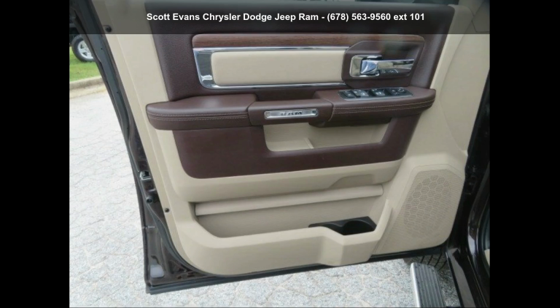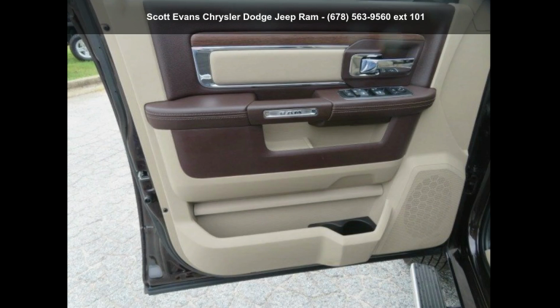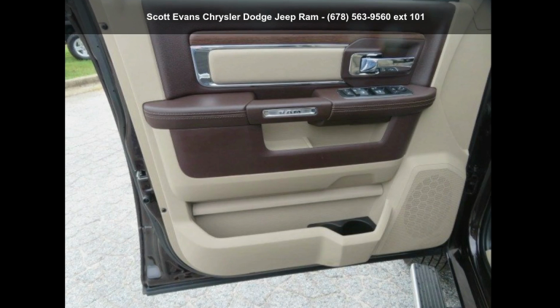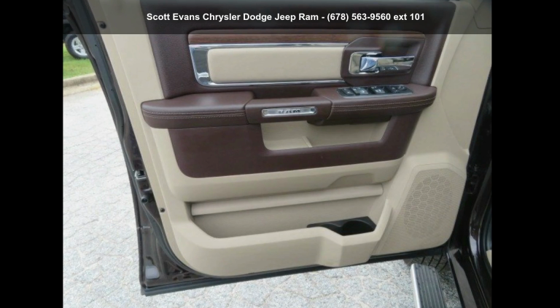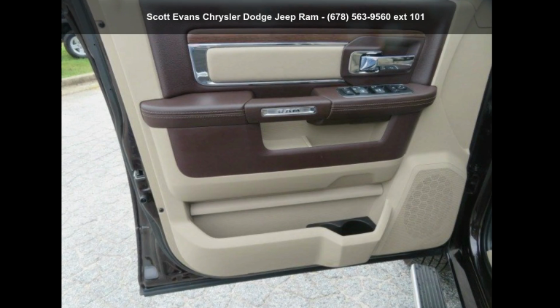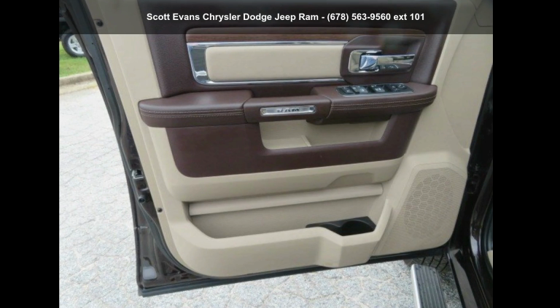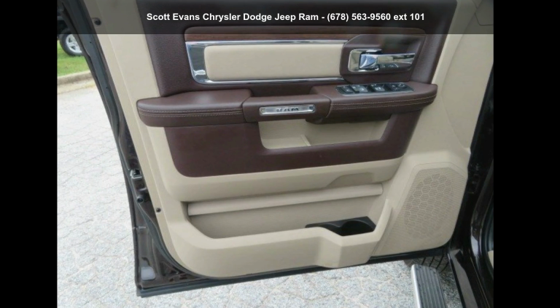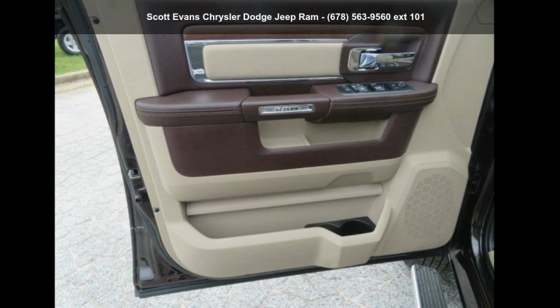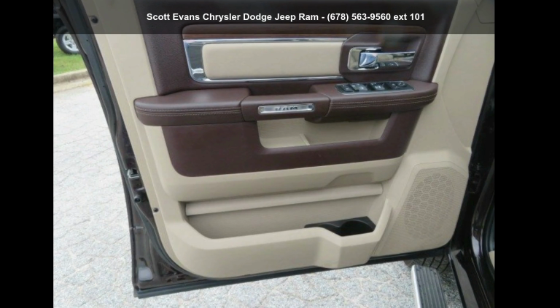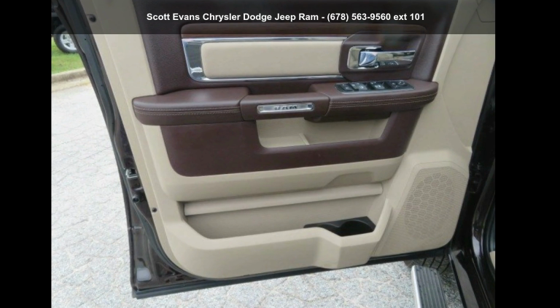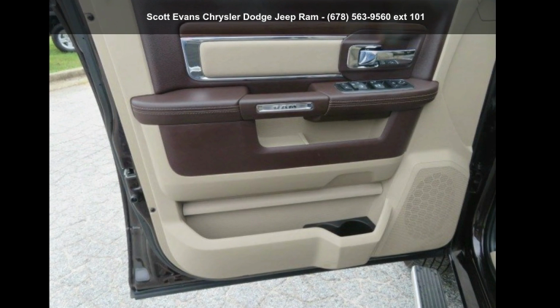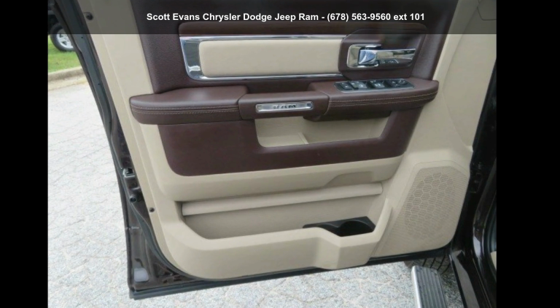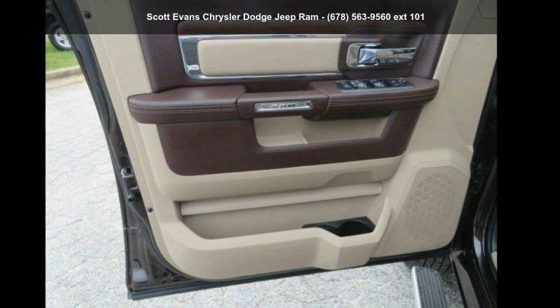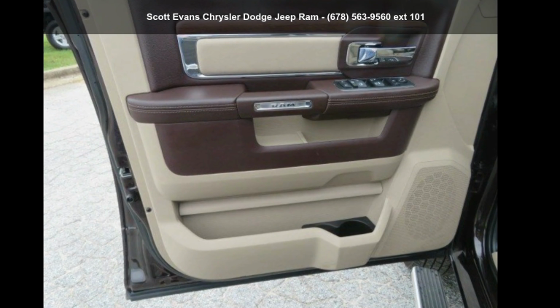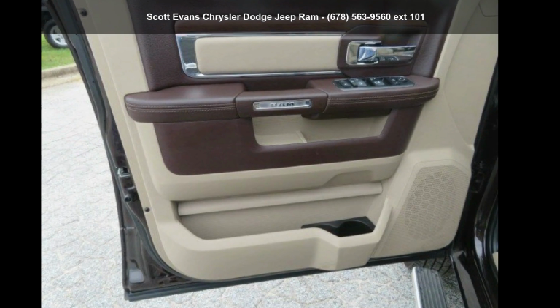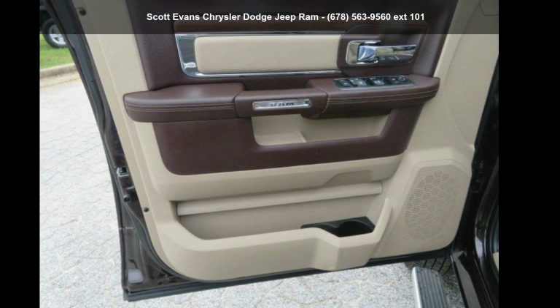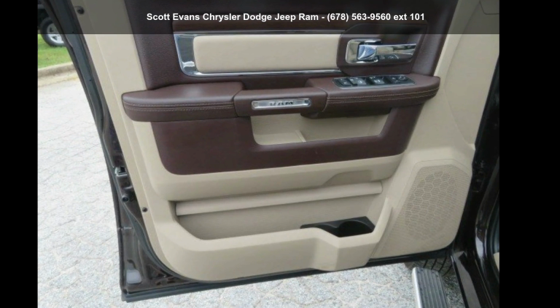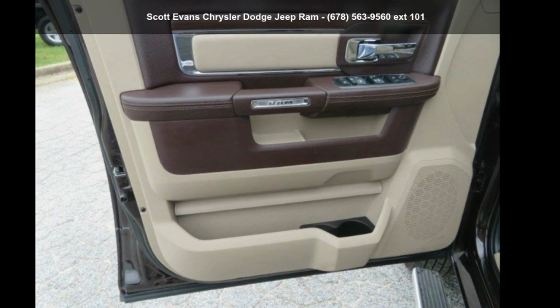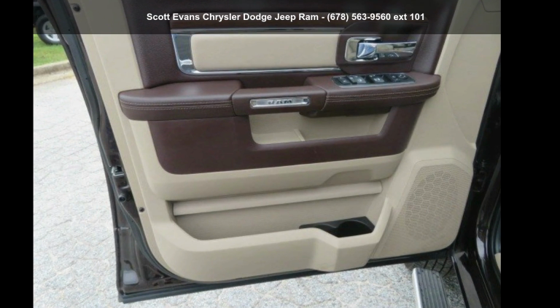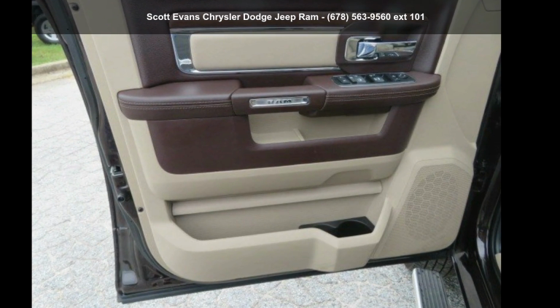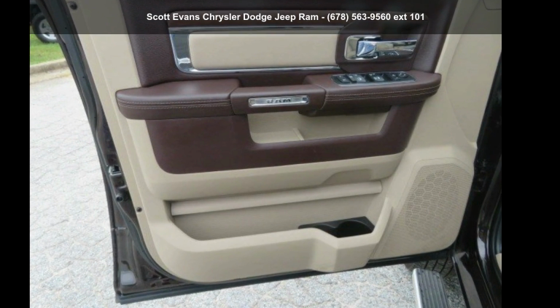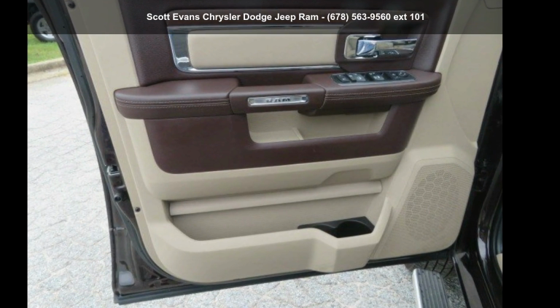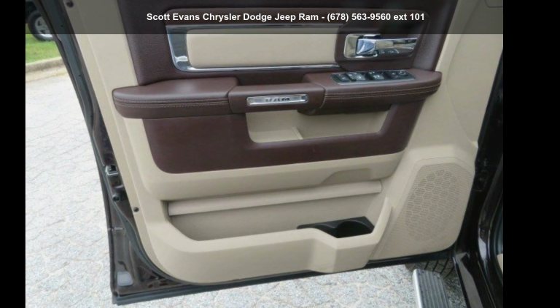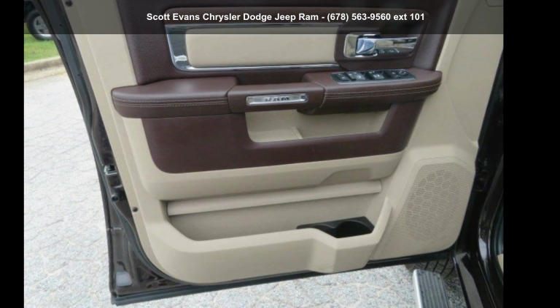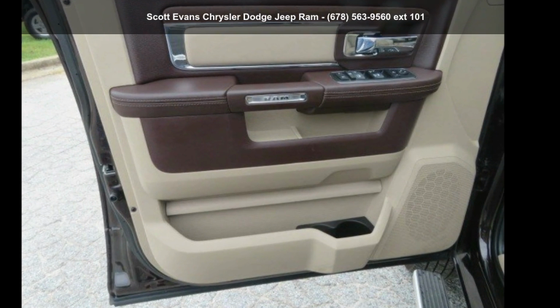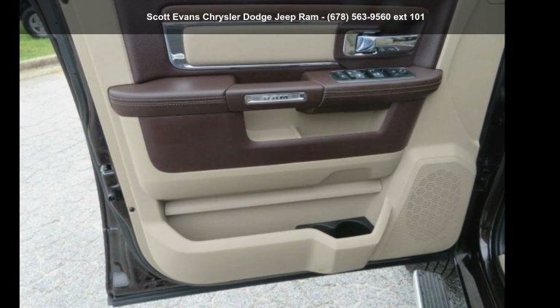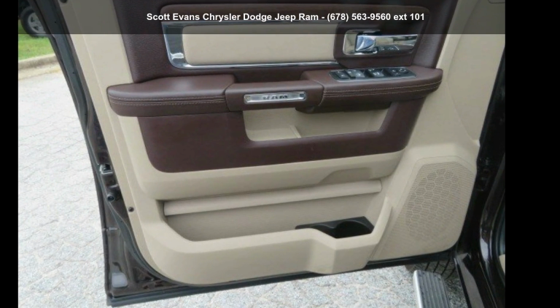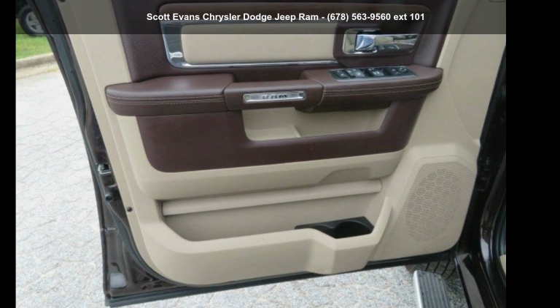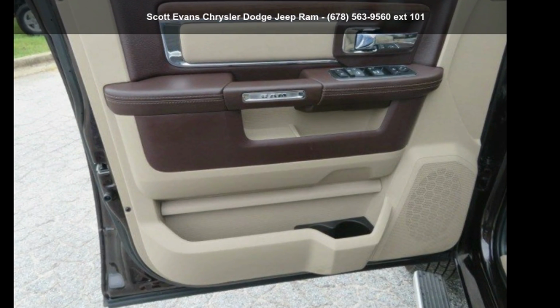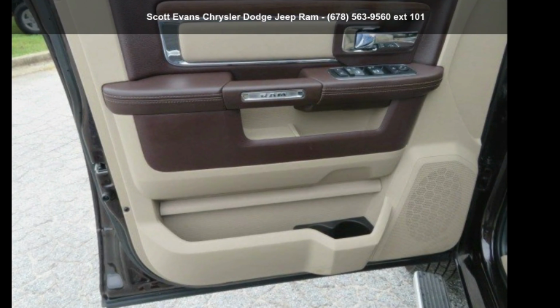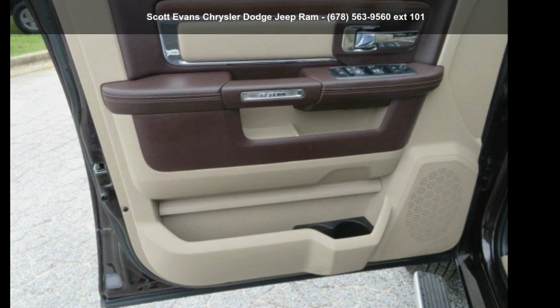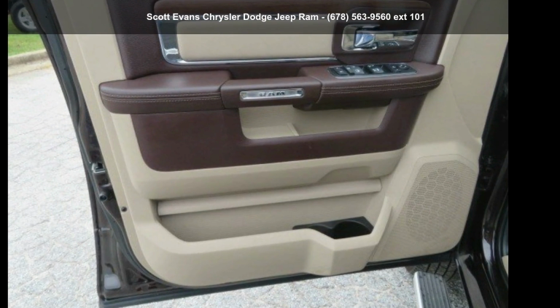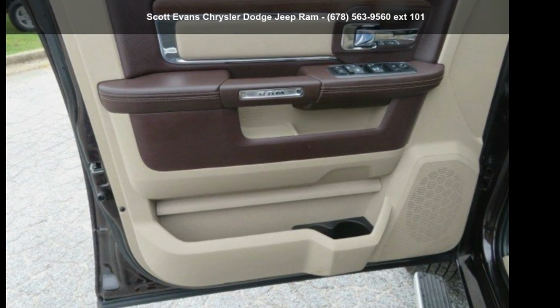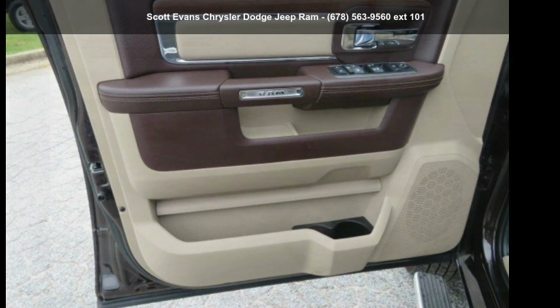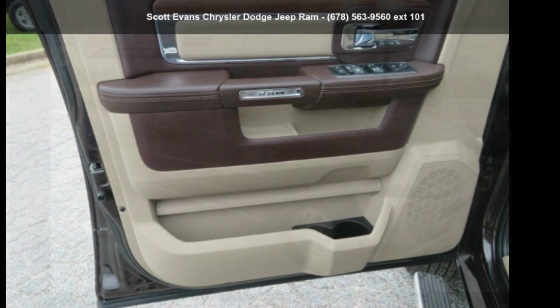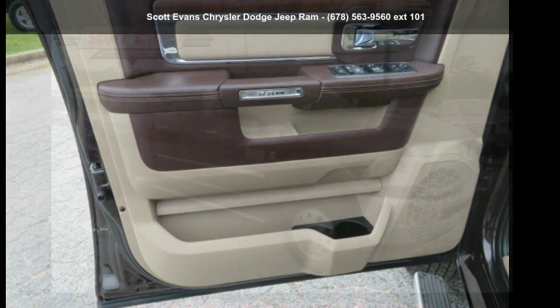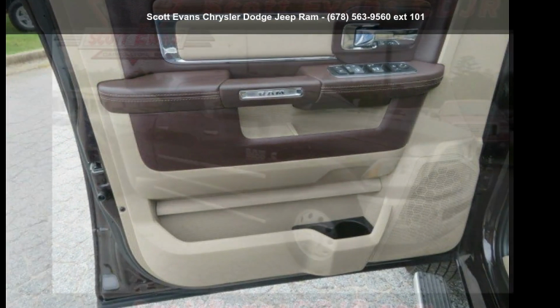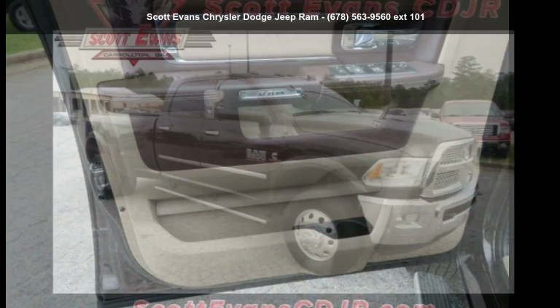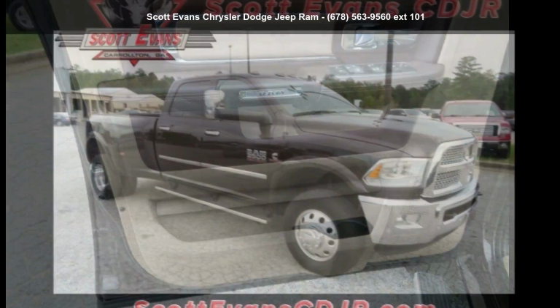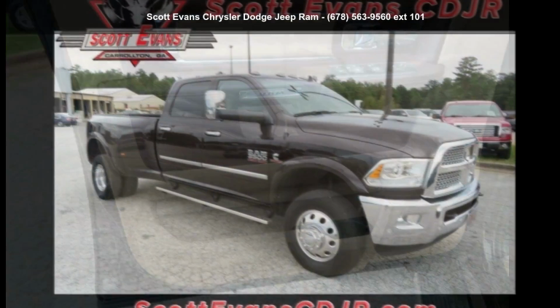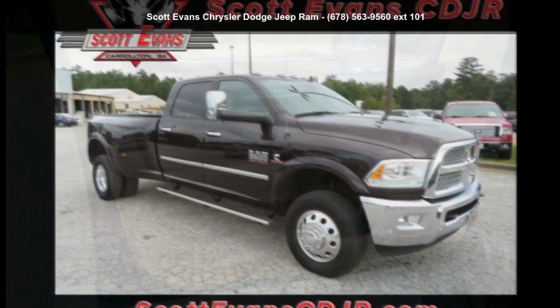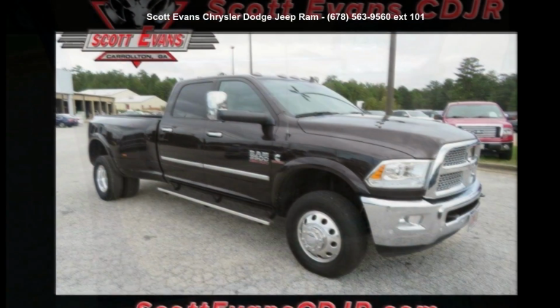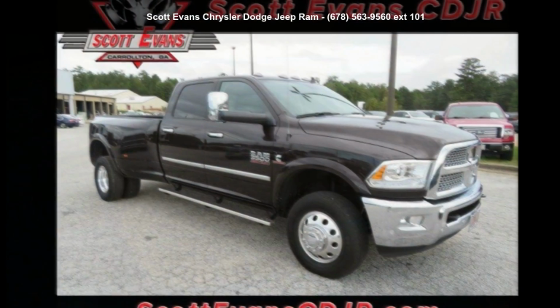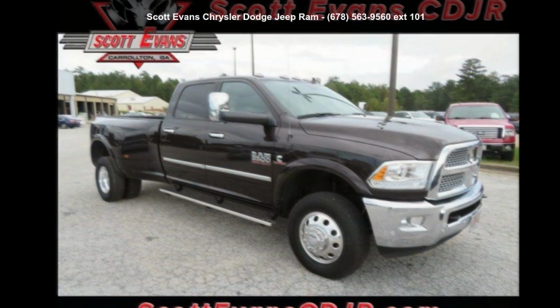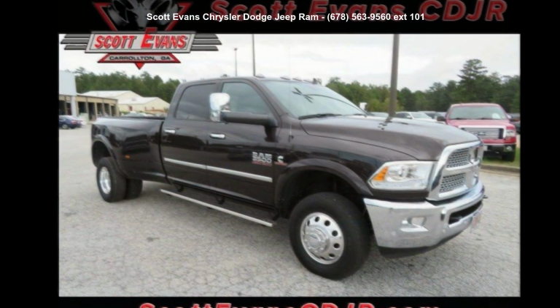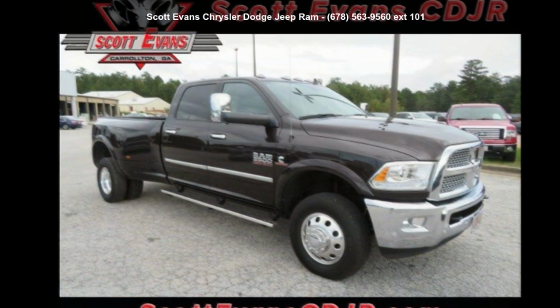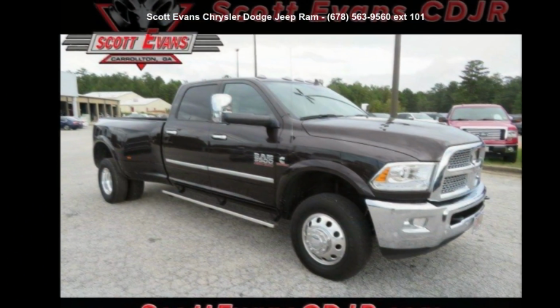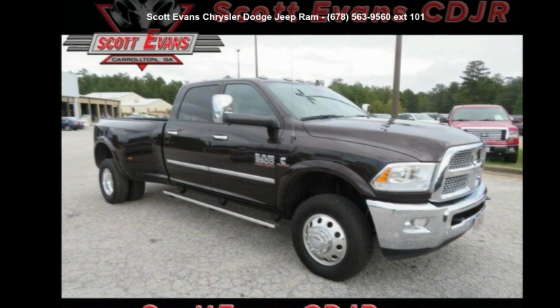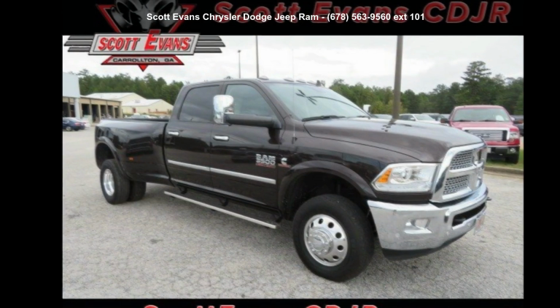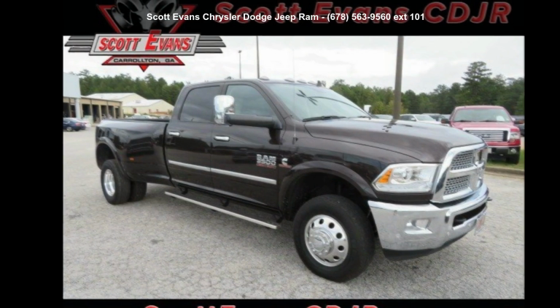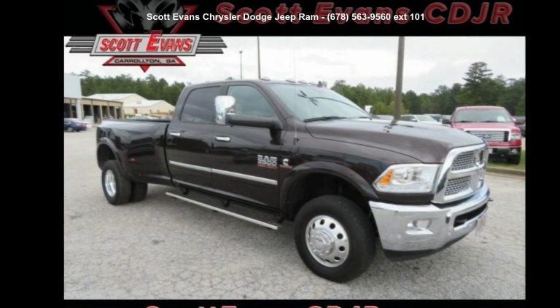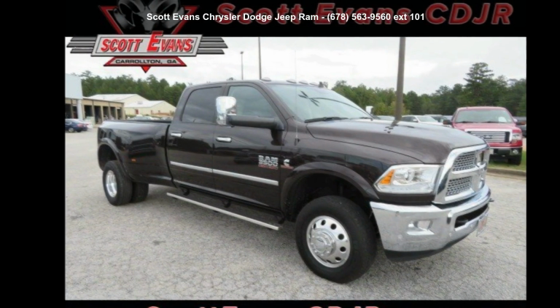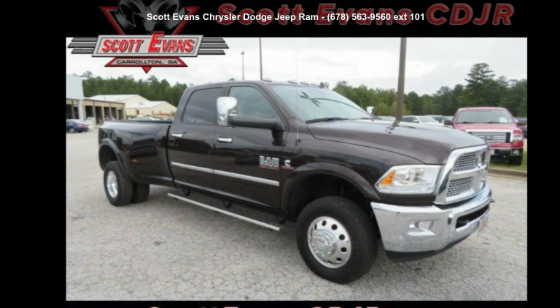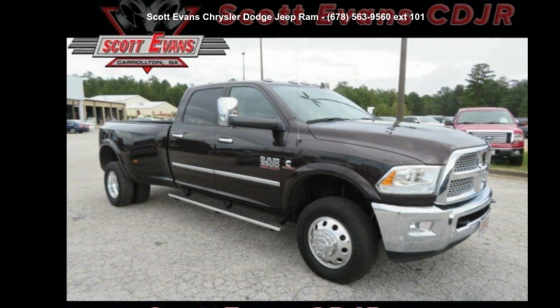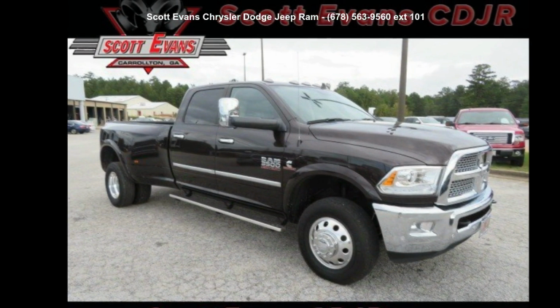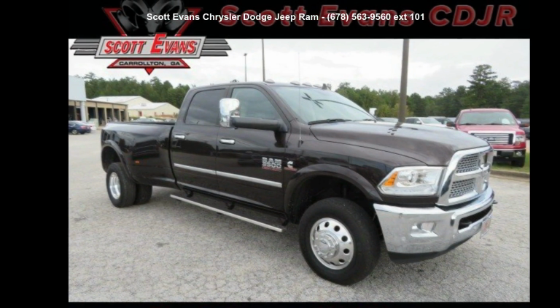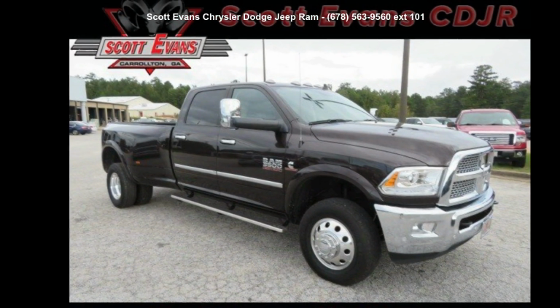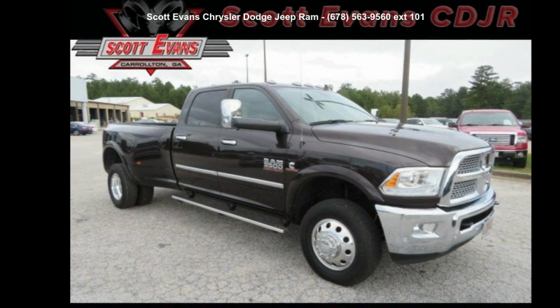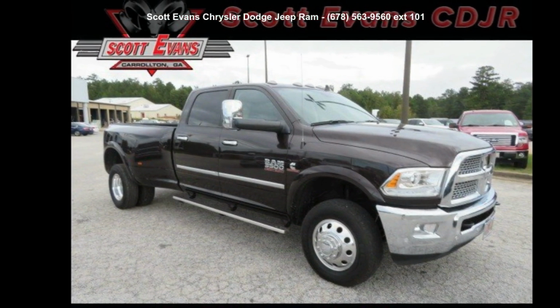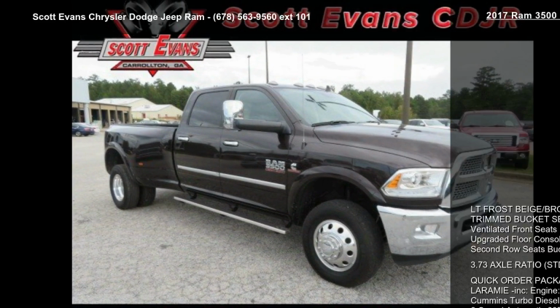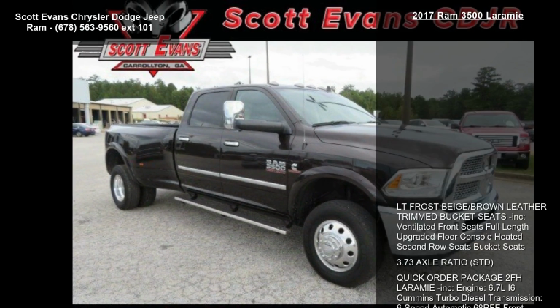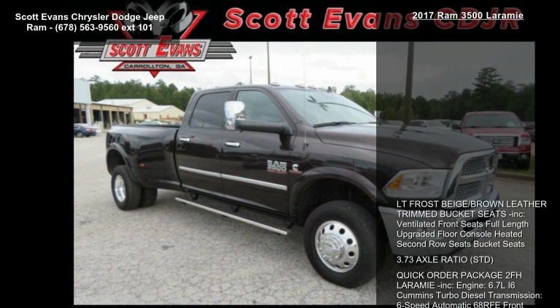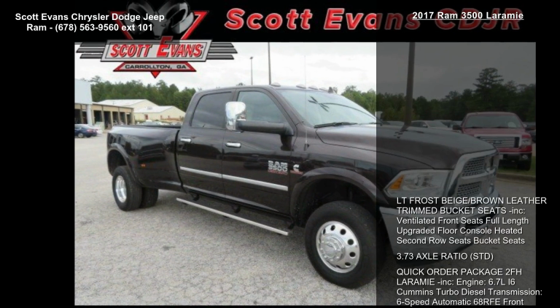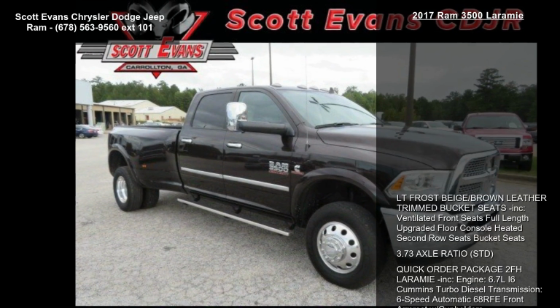Imagine yourself in this Ram 2017 3500 Laramie. This may be the set of wheels you've been looking for.